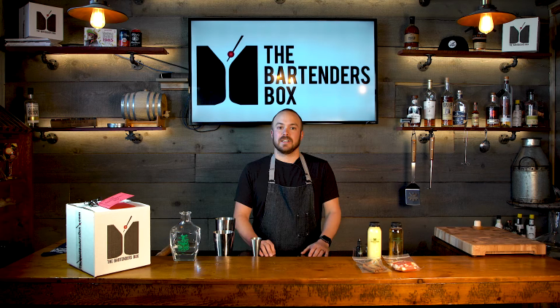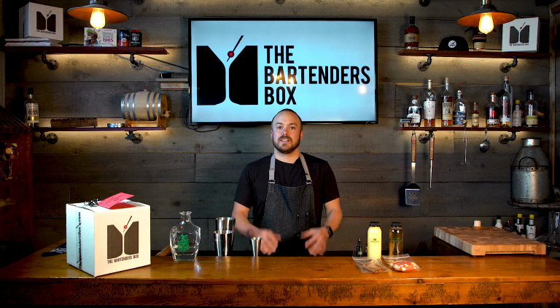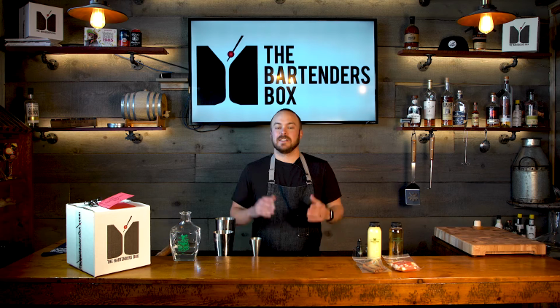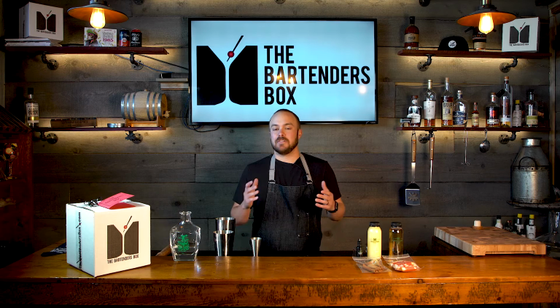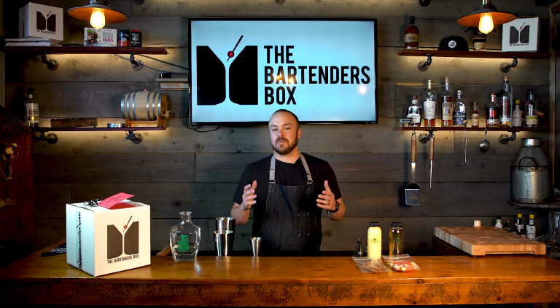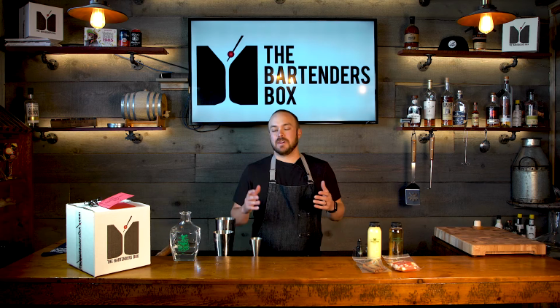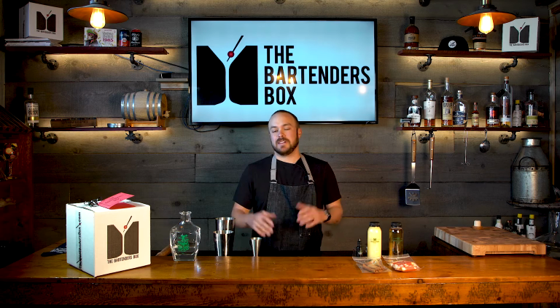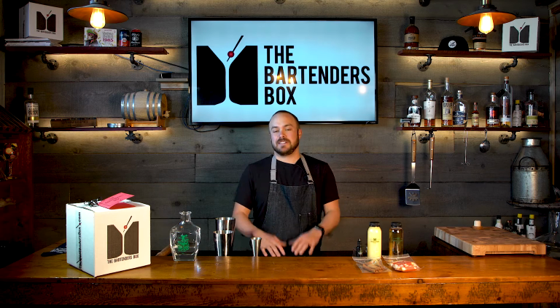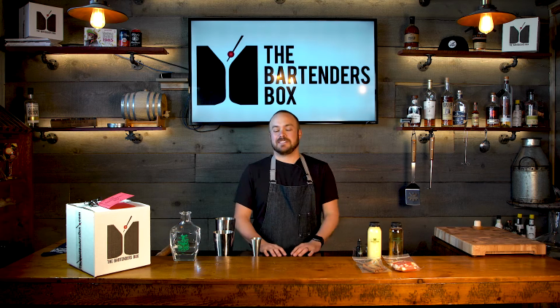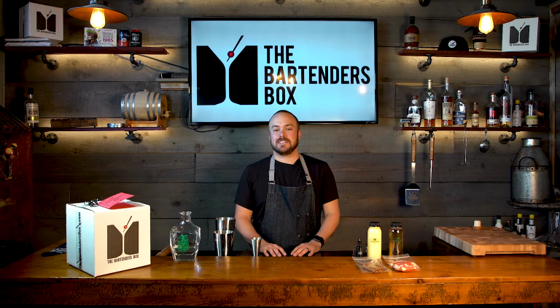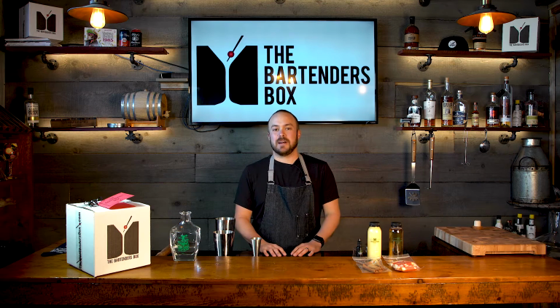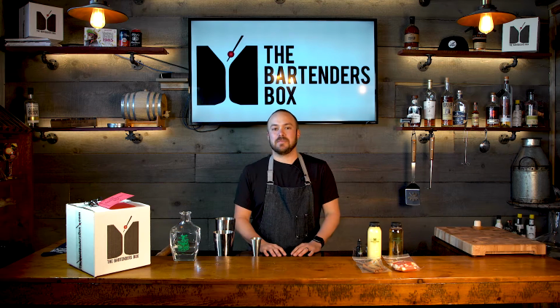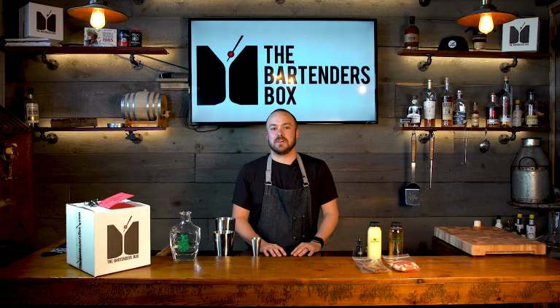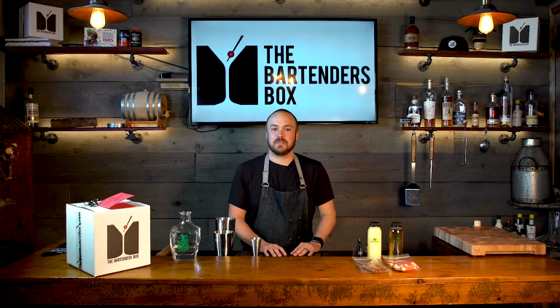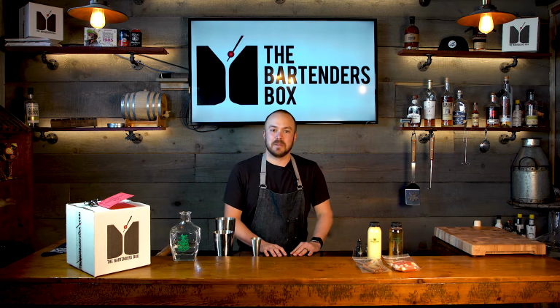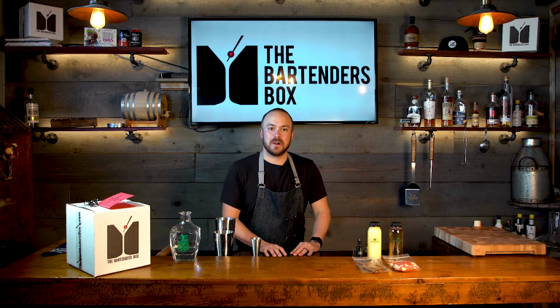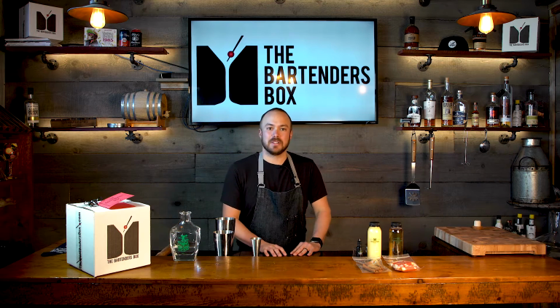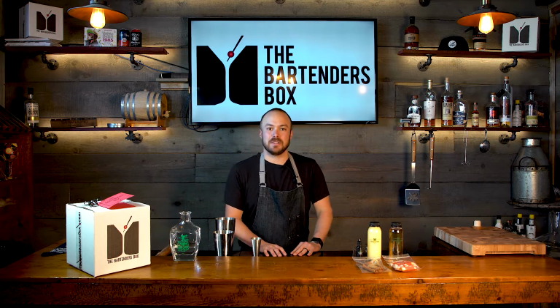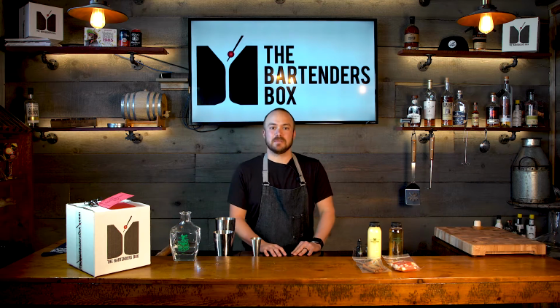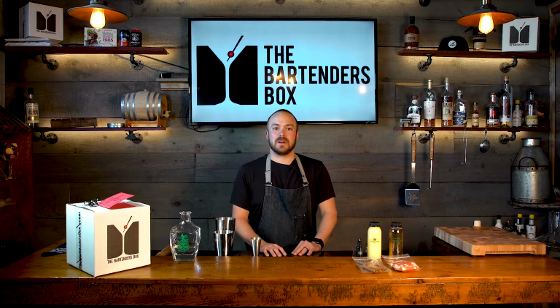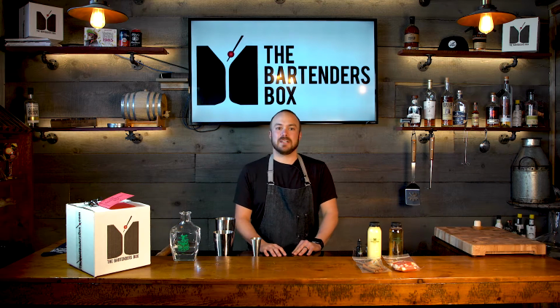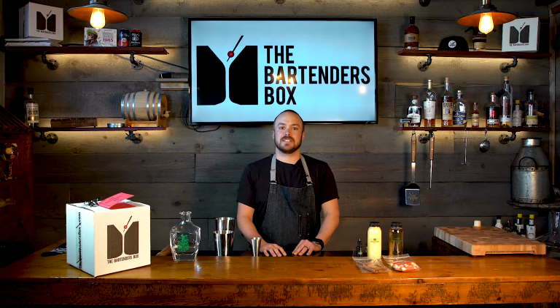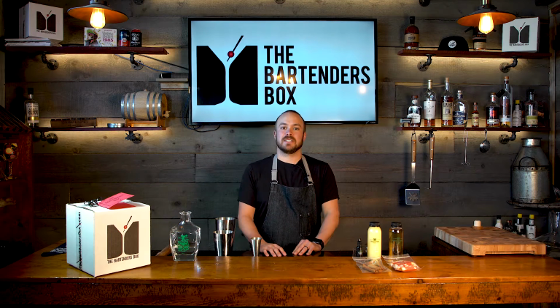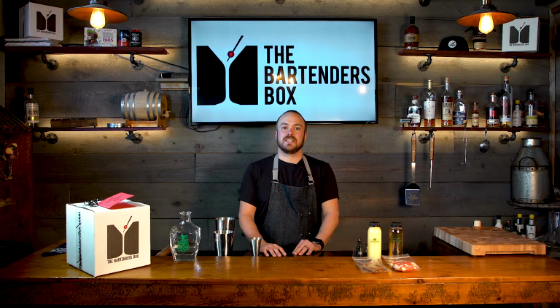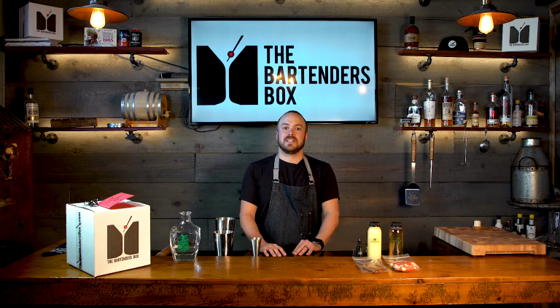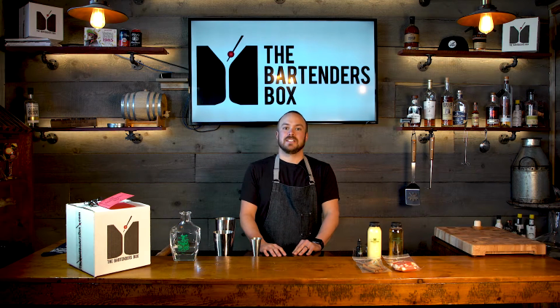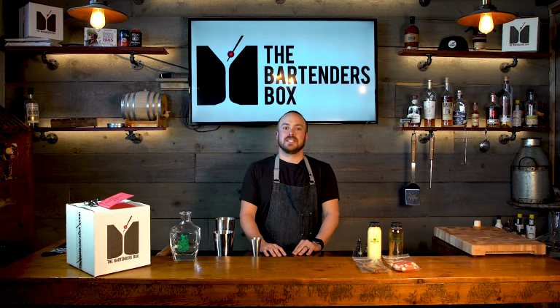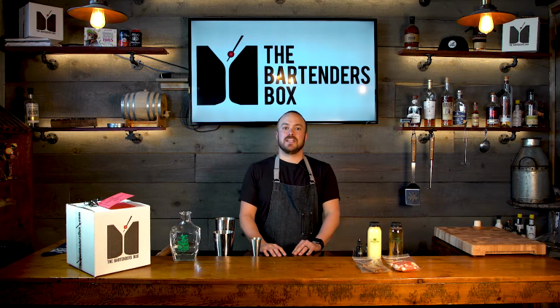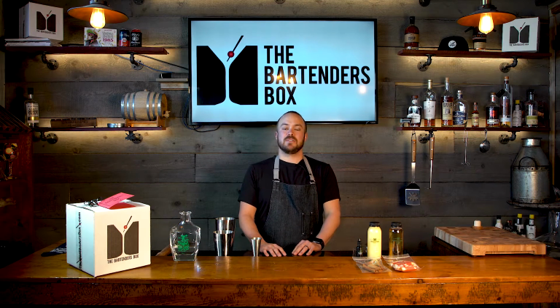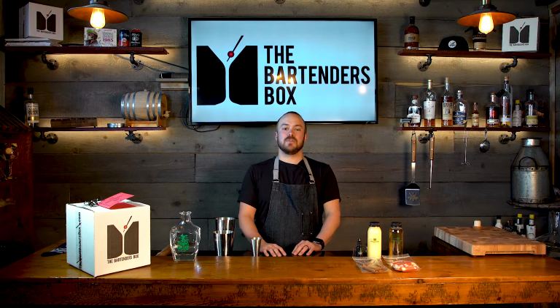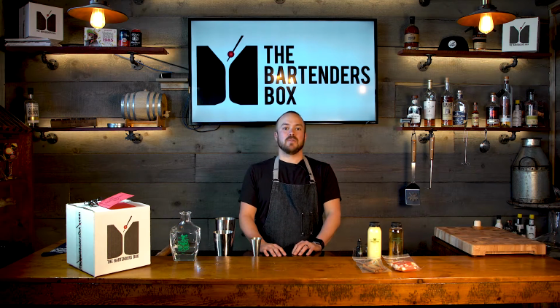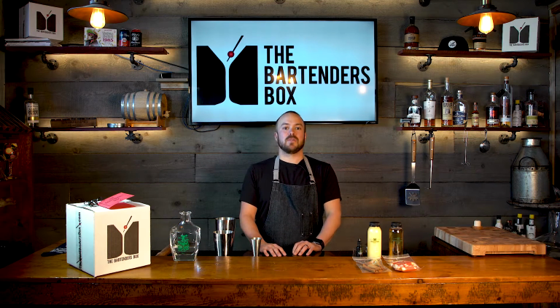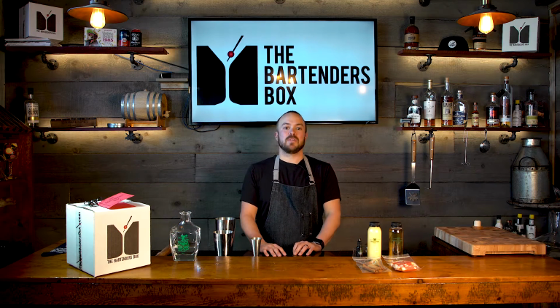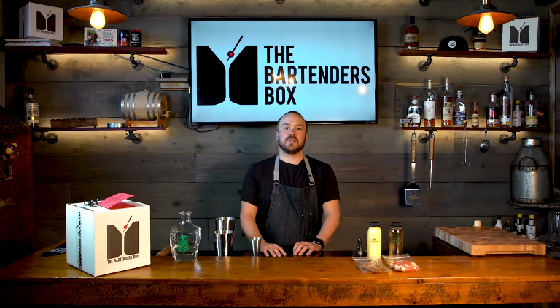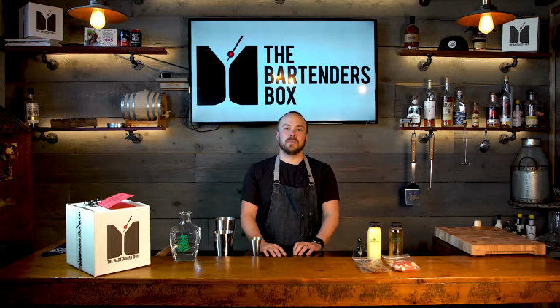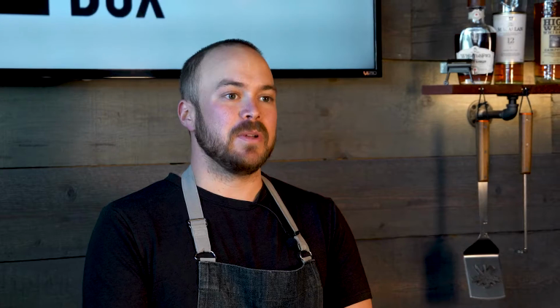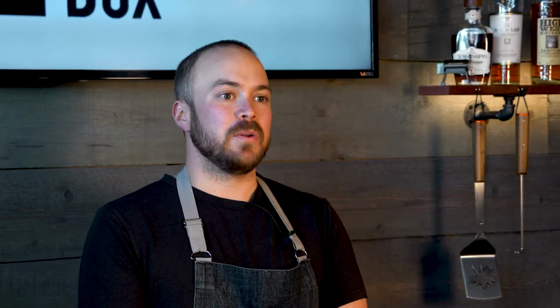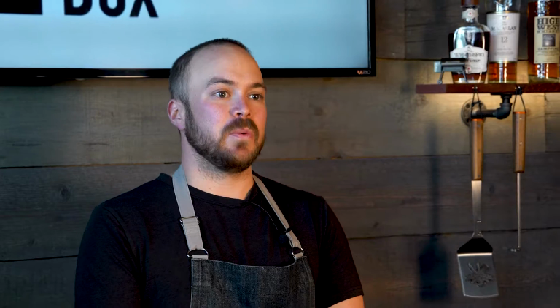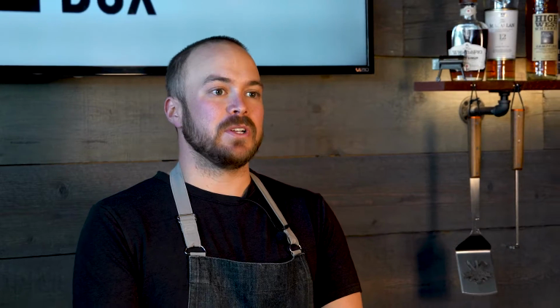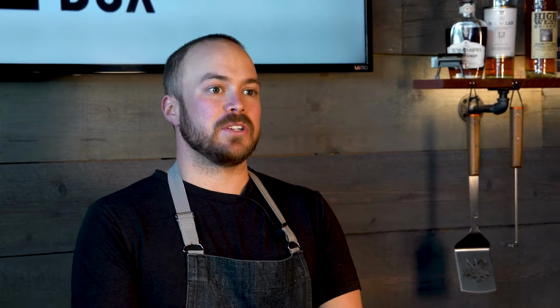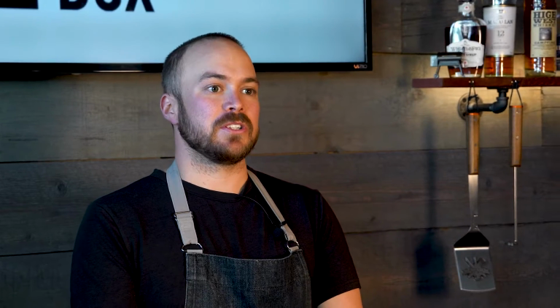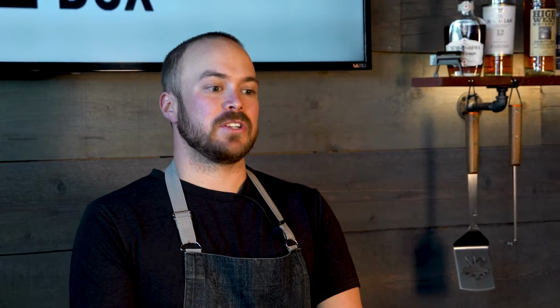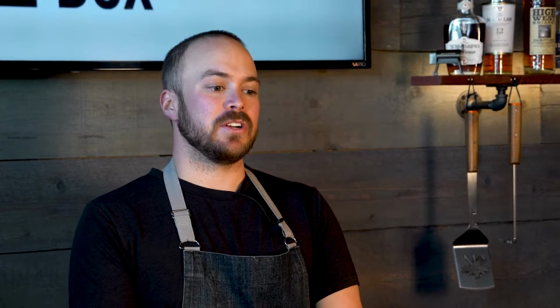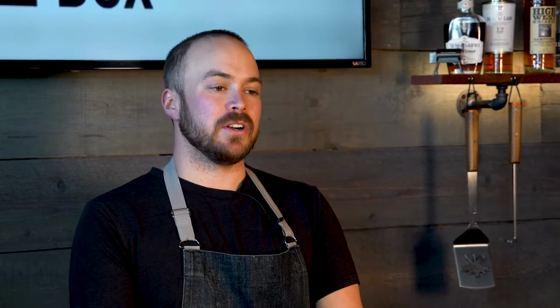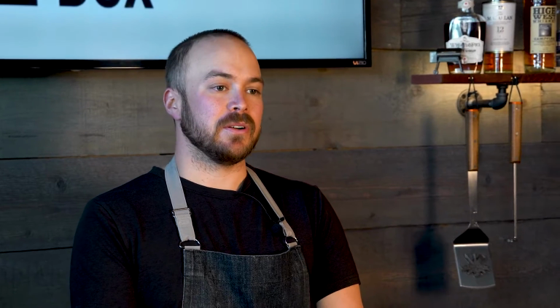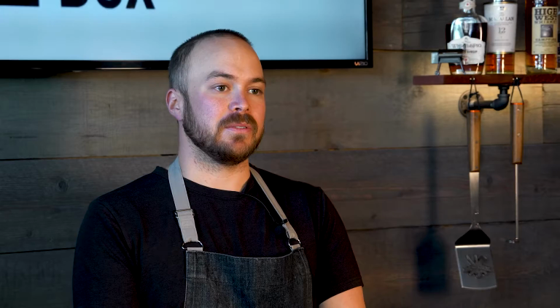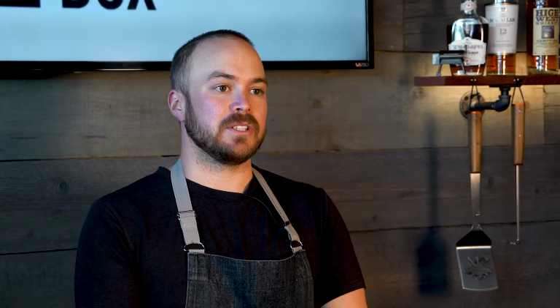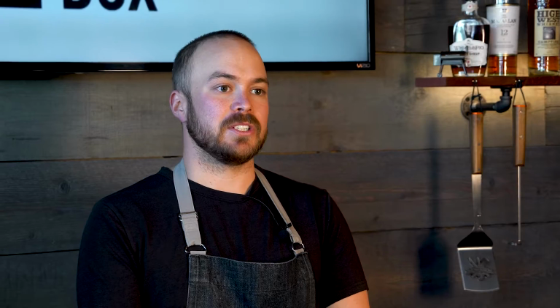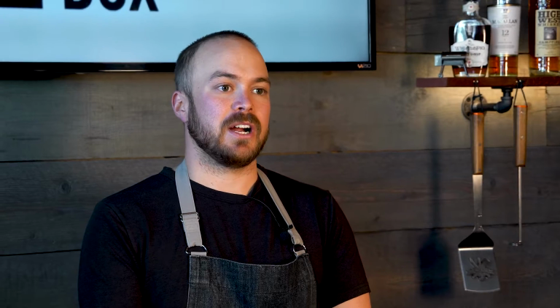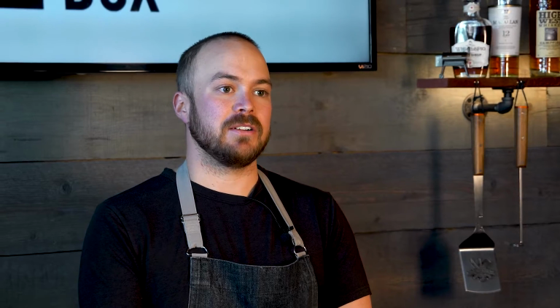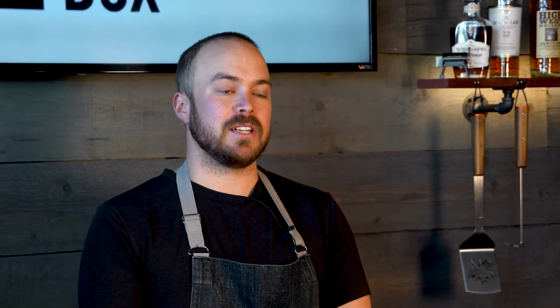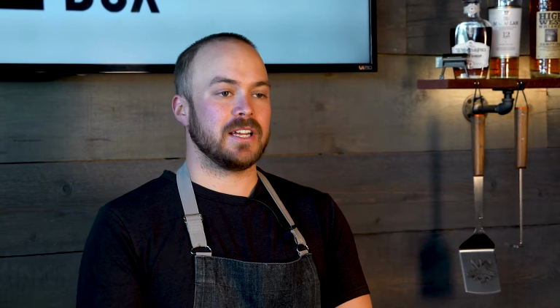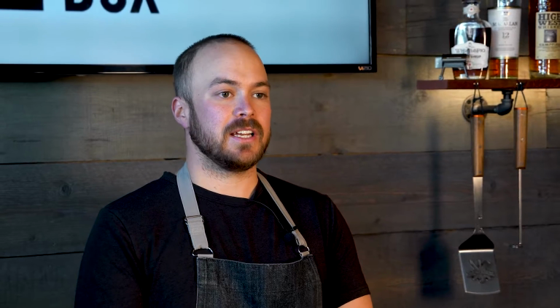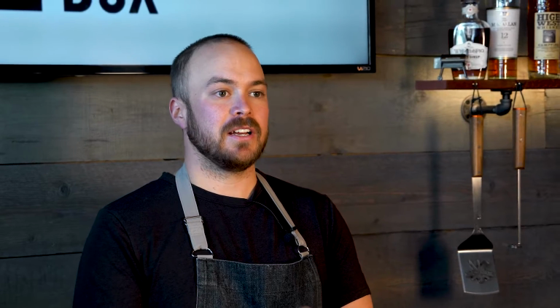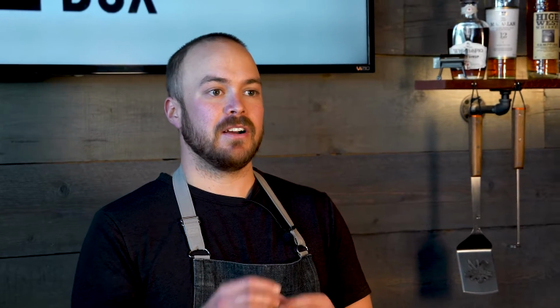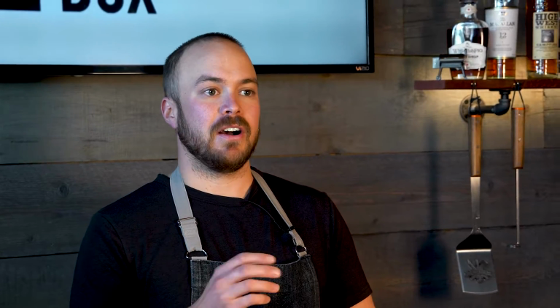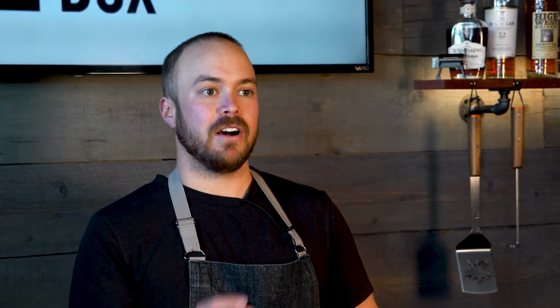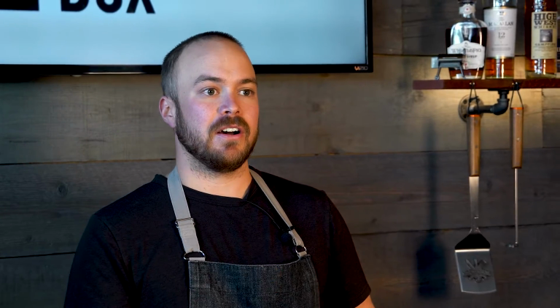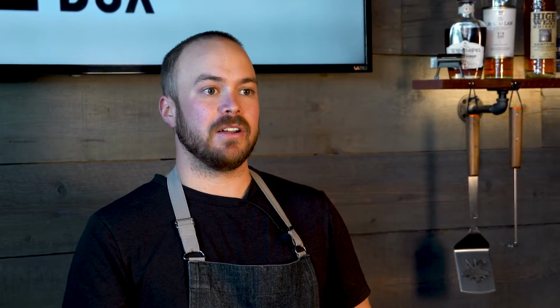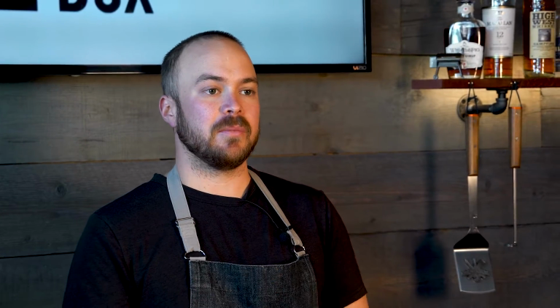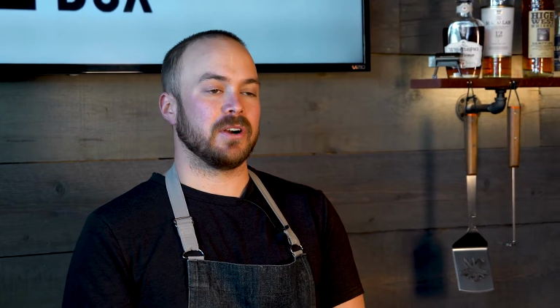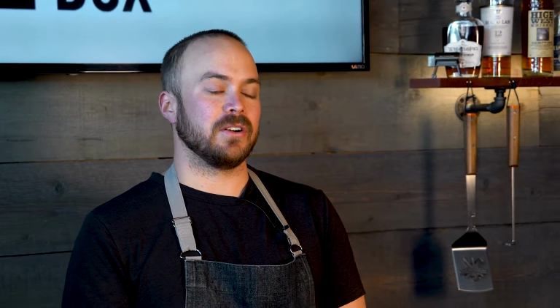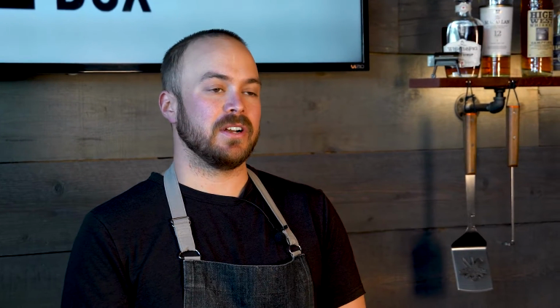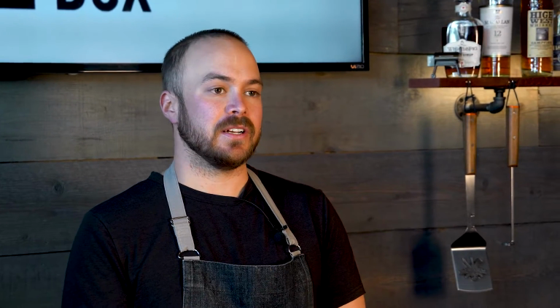Hey everyone, I'm Doug from The Bartender's Box. Today you have ordered the Mid-Winter's Cure, which is our take on a margarita.